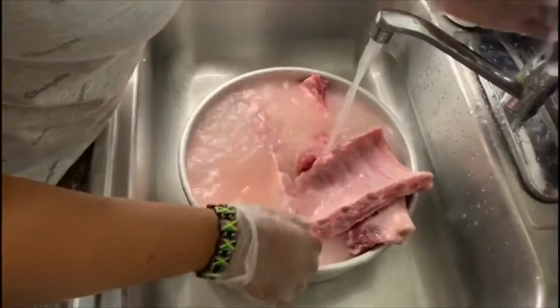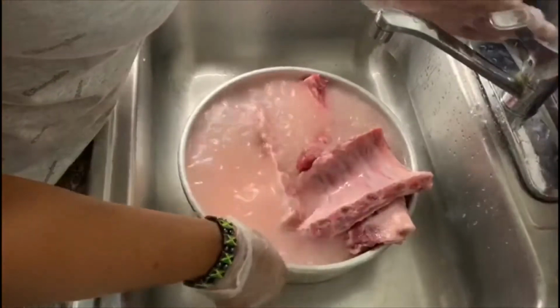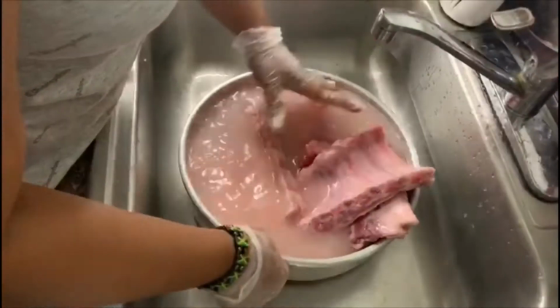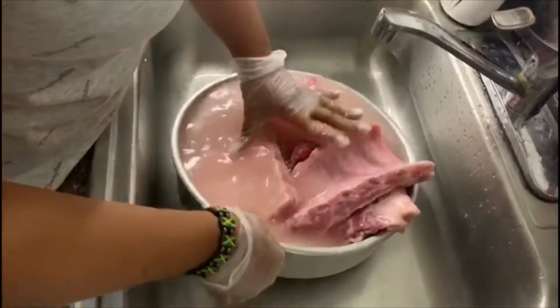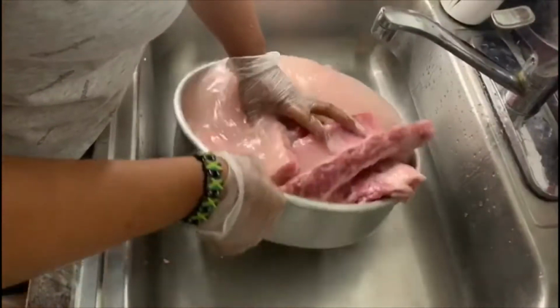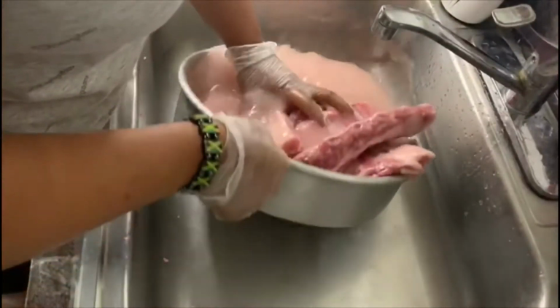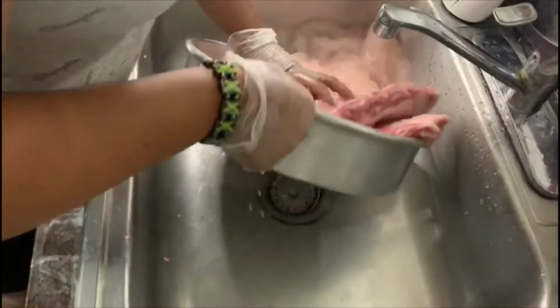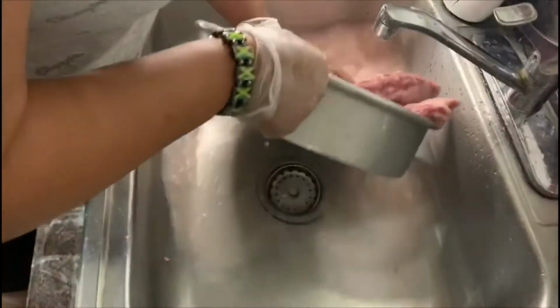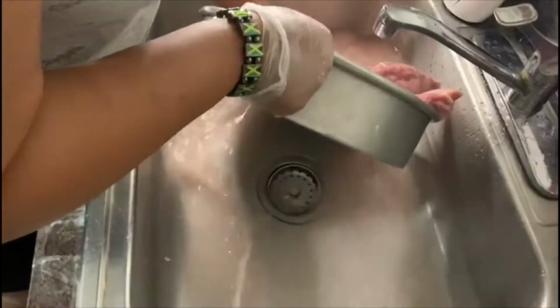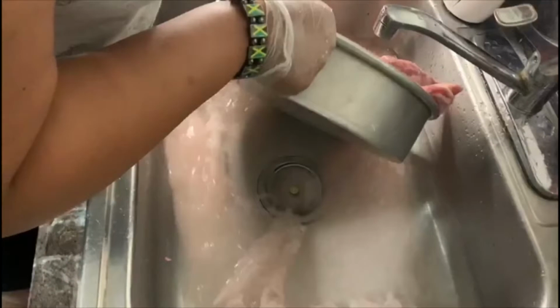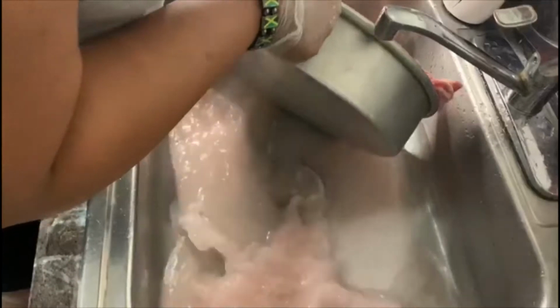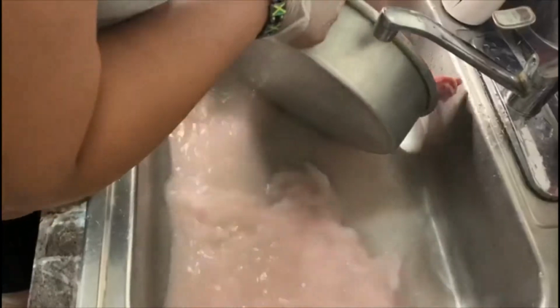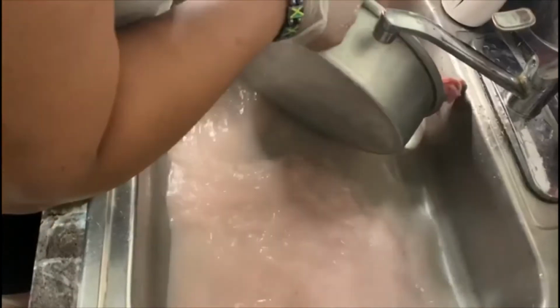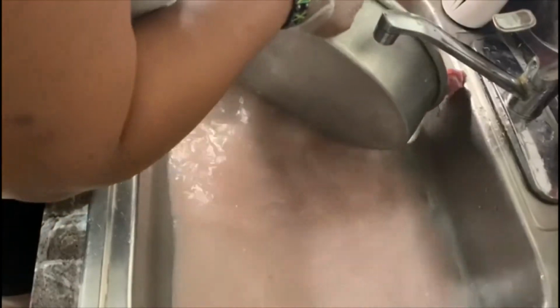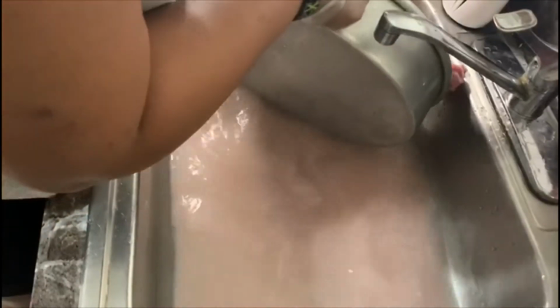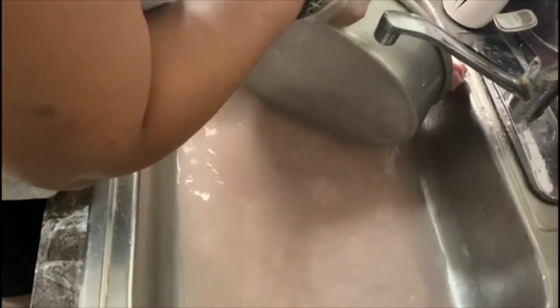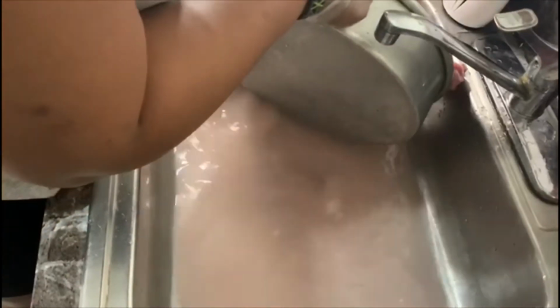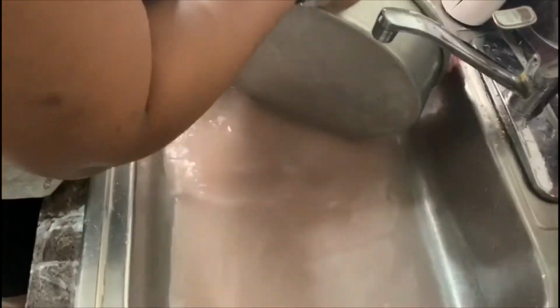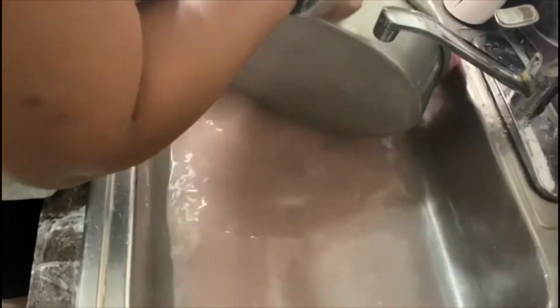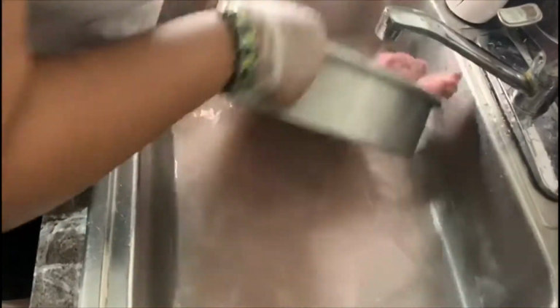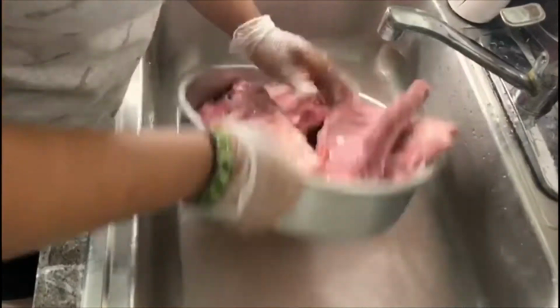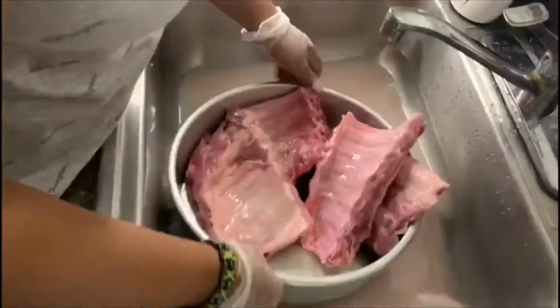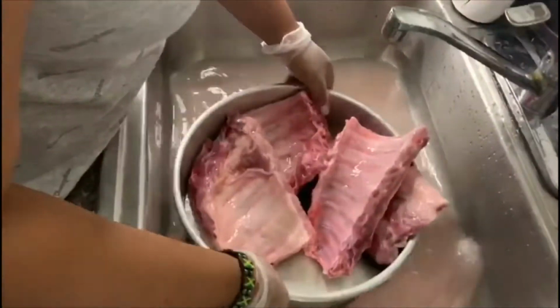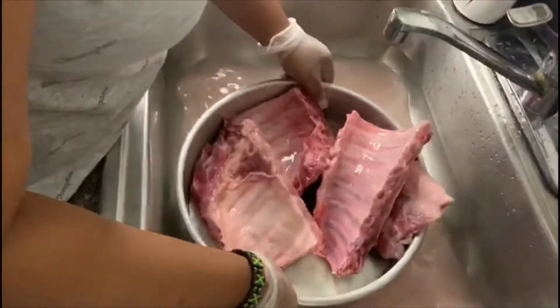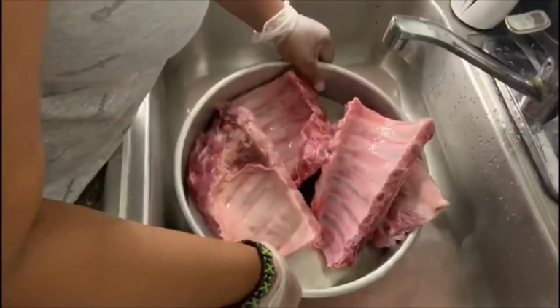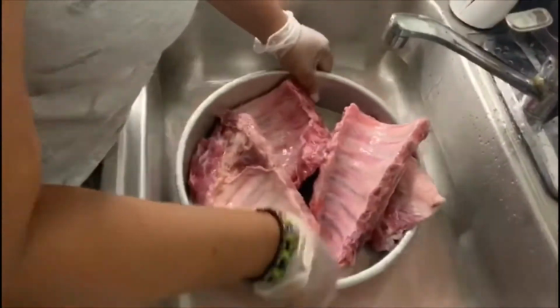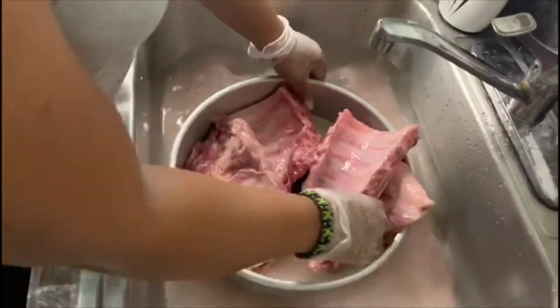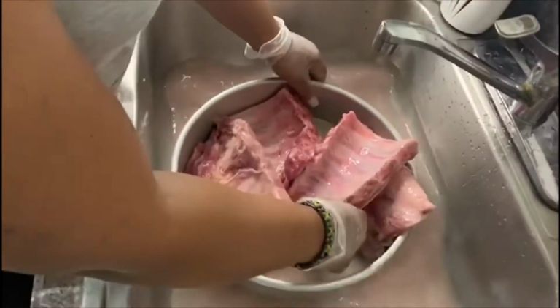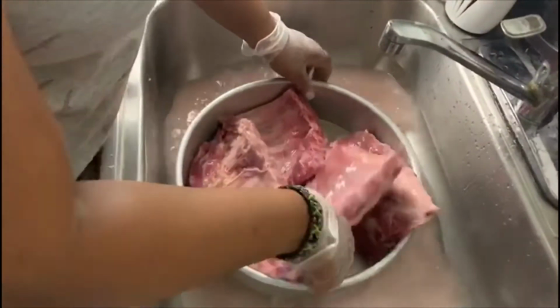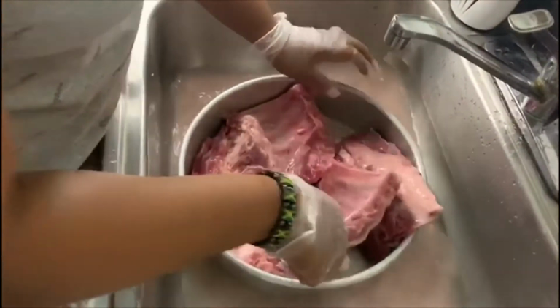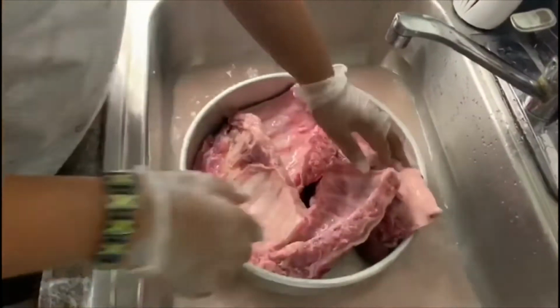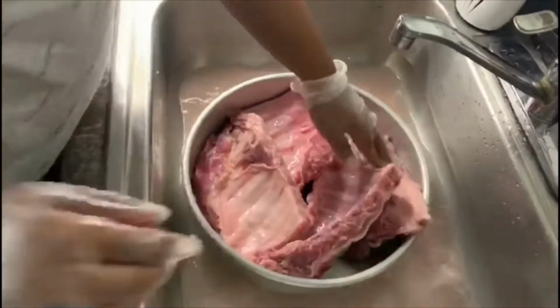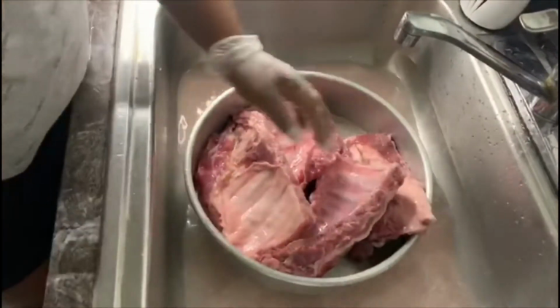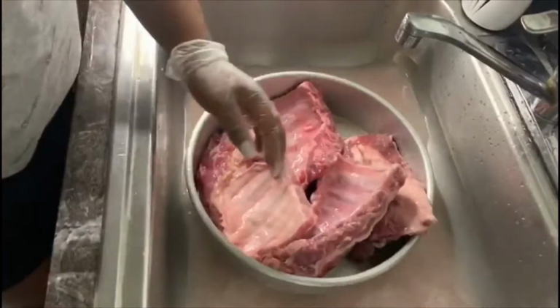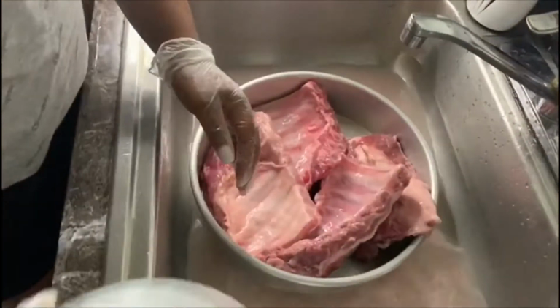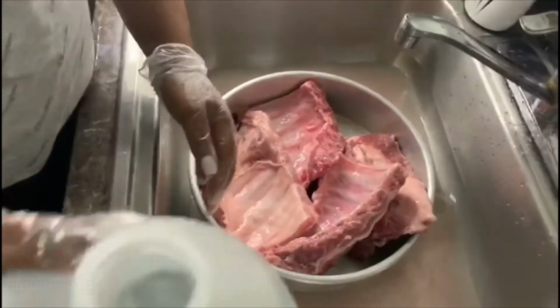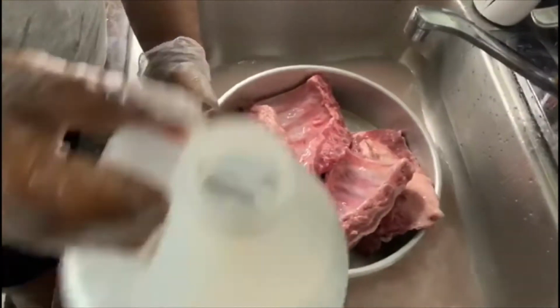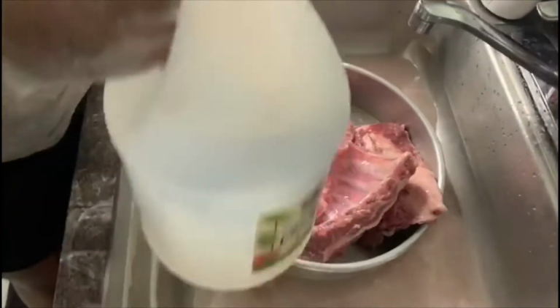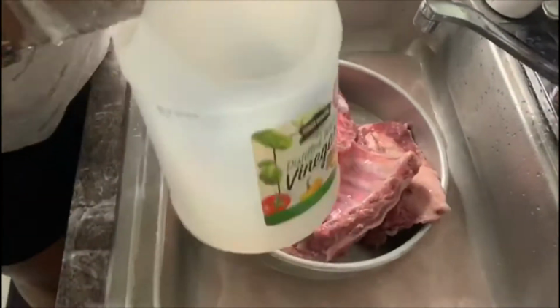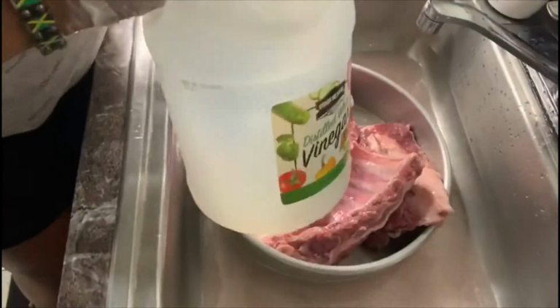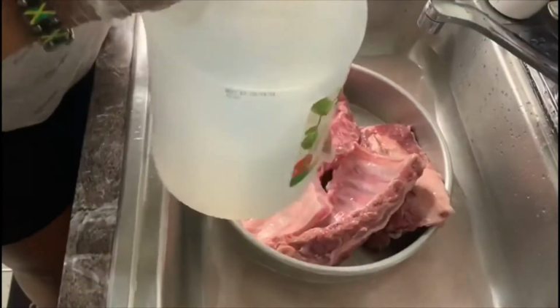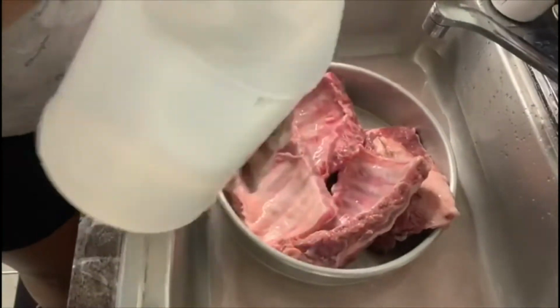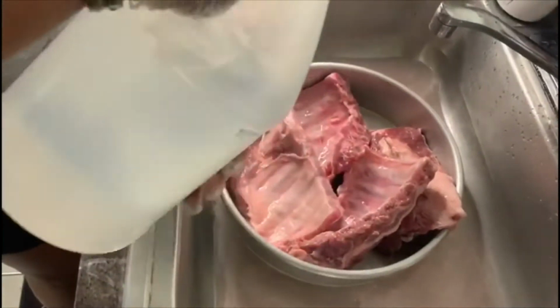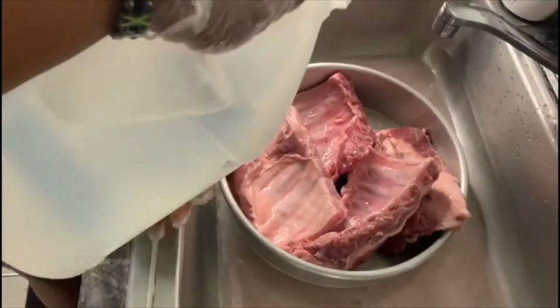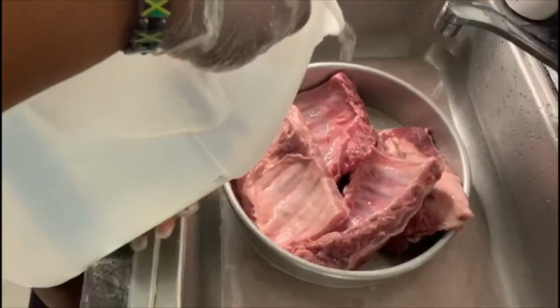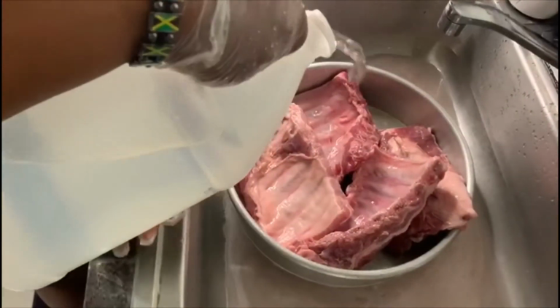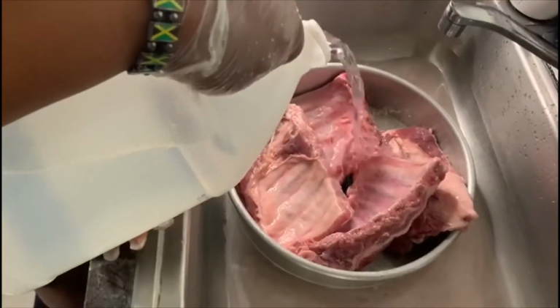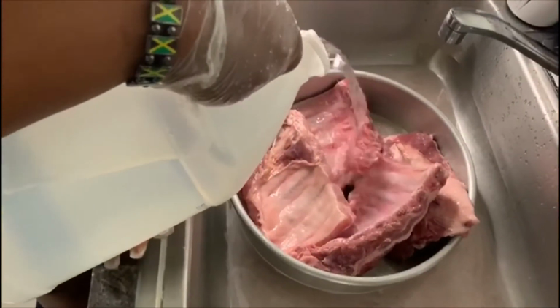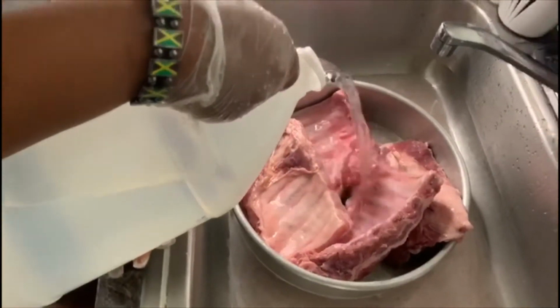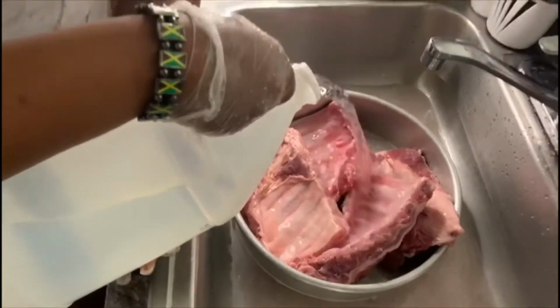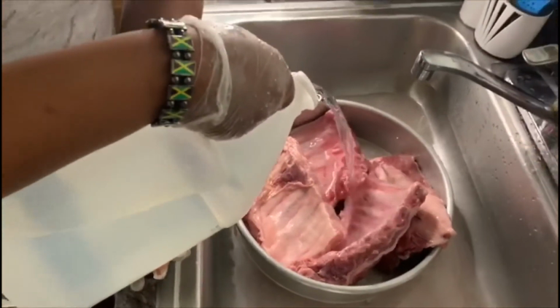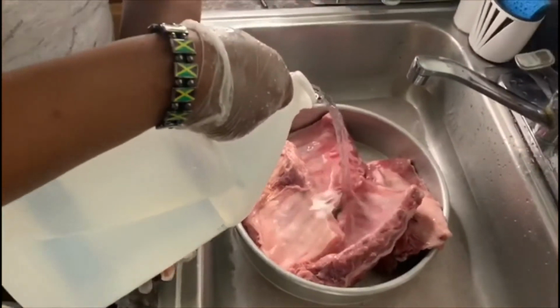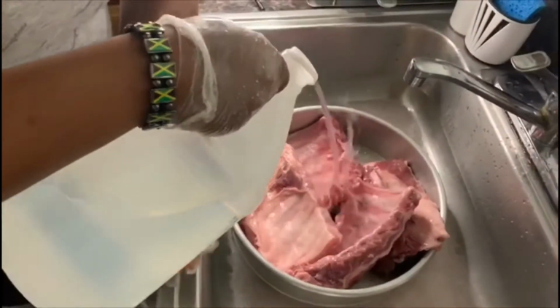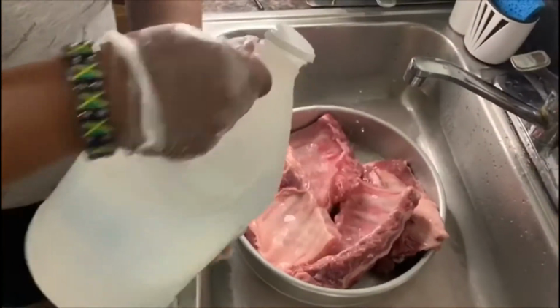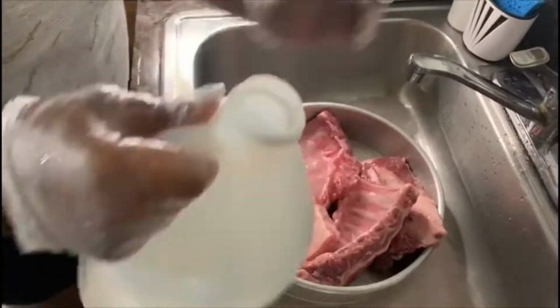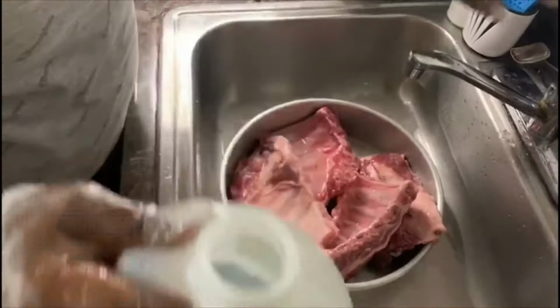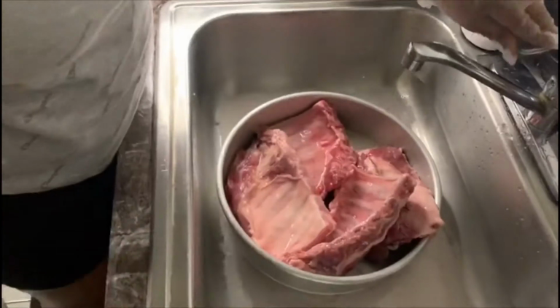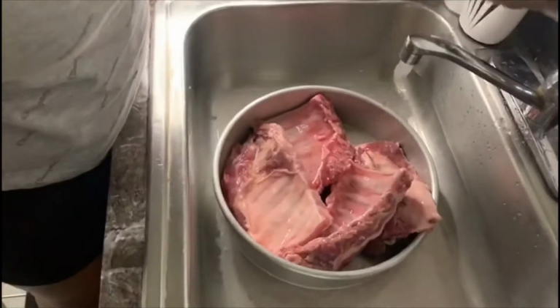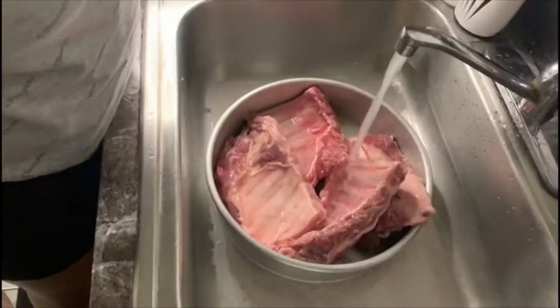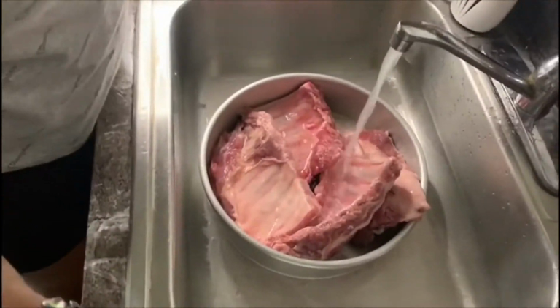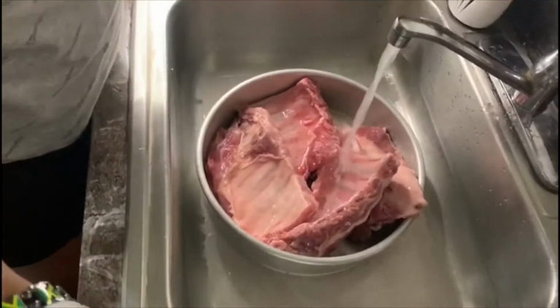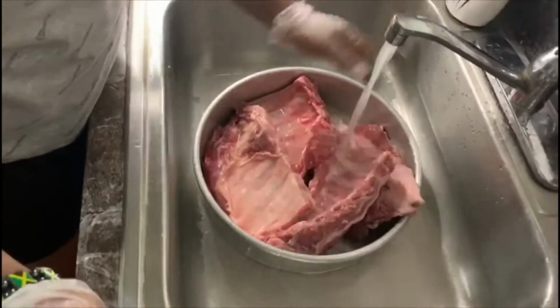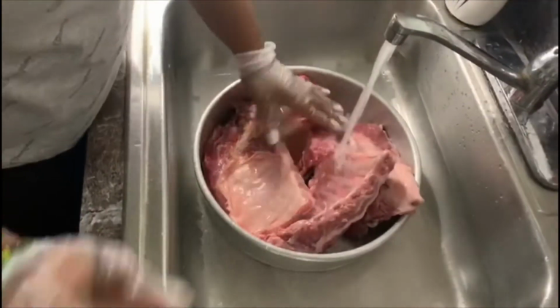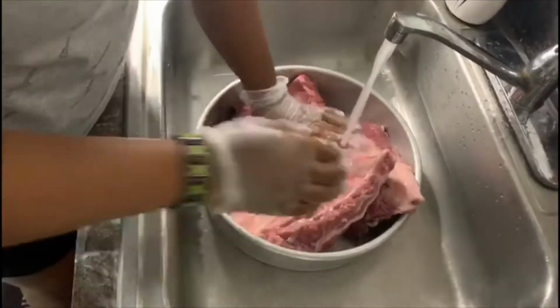Then I'm gonna go ahead and wash them in some vinegar water. I wash my ribs three times, only because this is the way I was taught growing up.